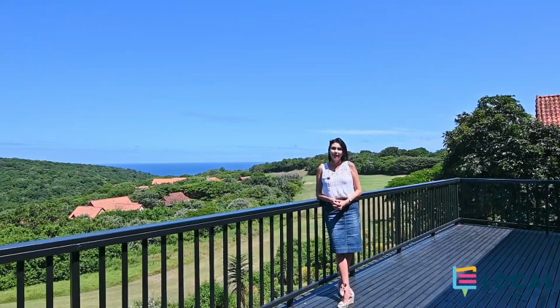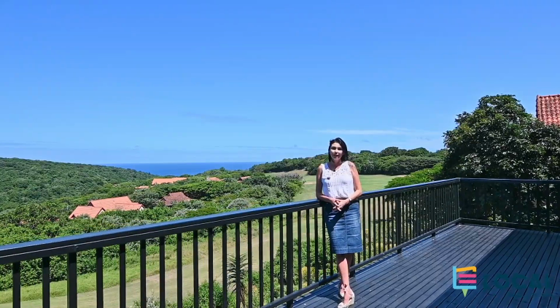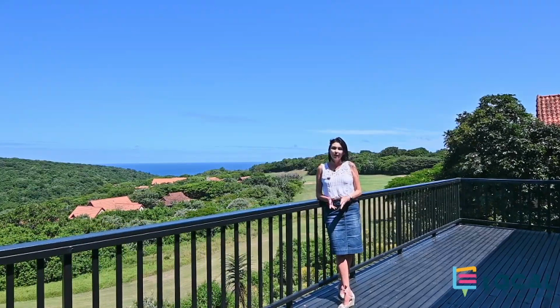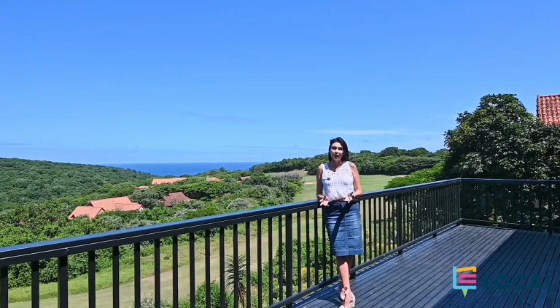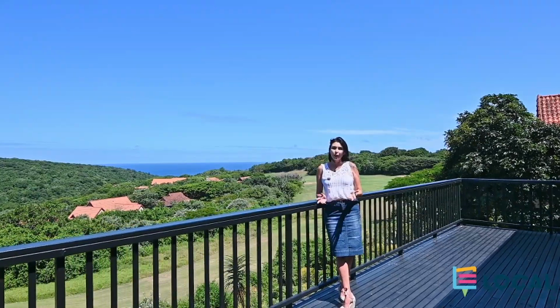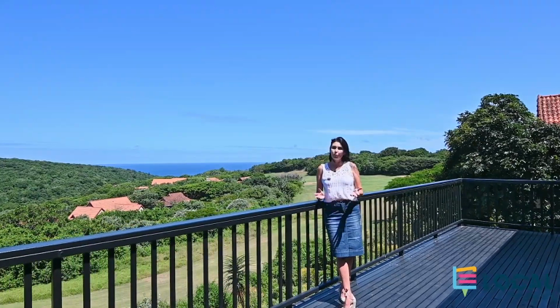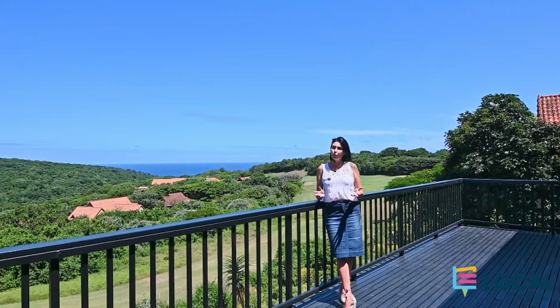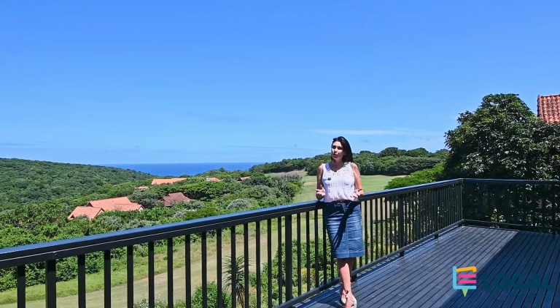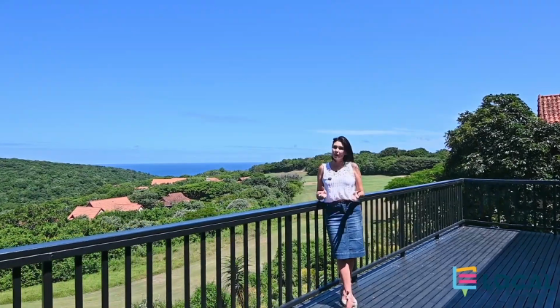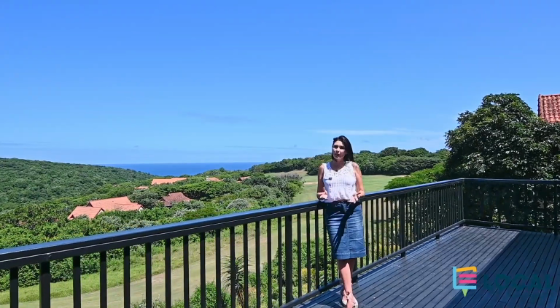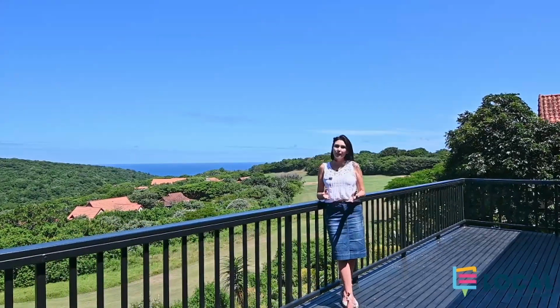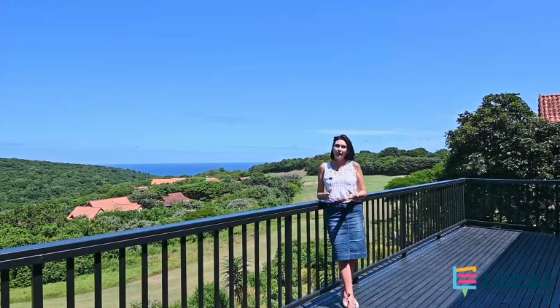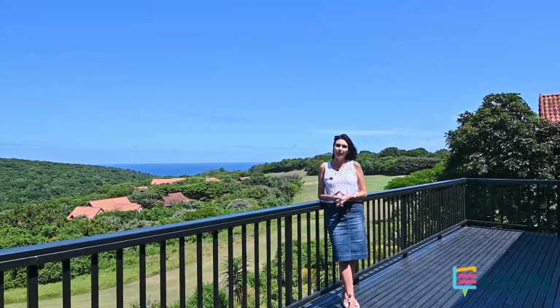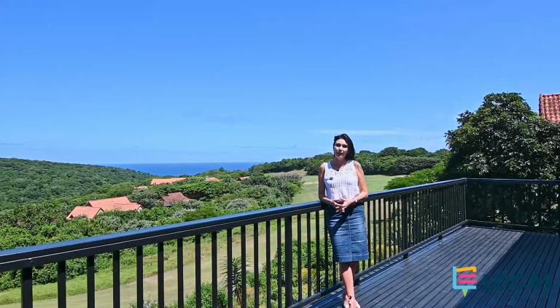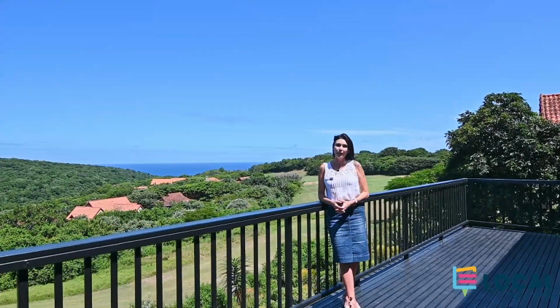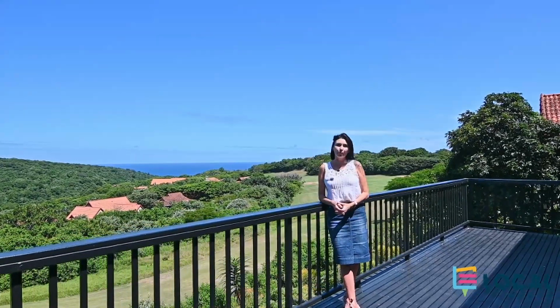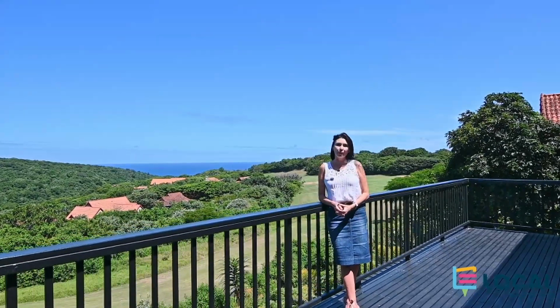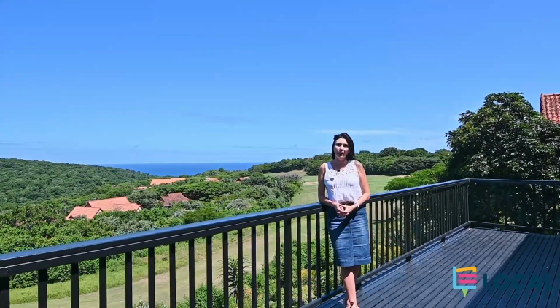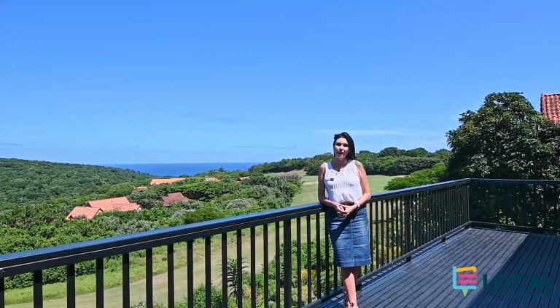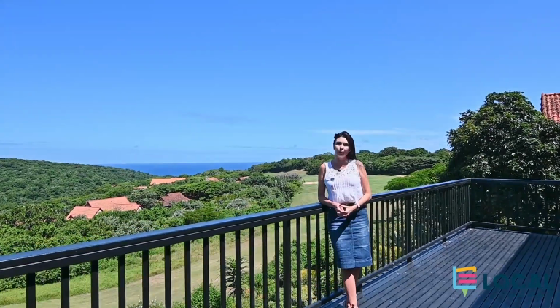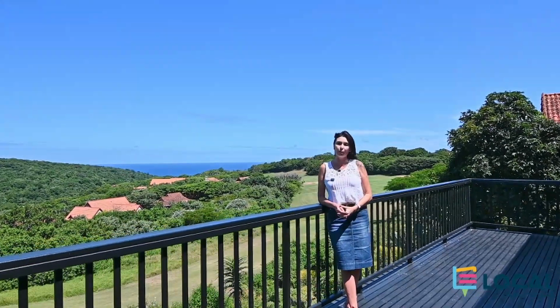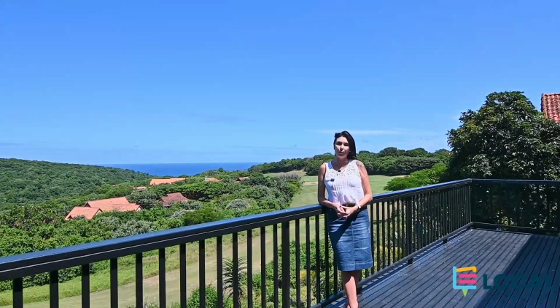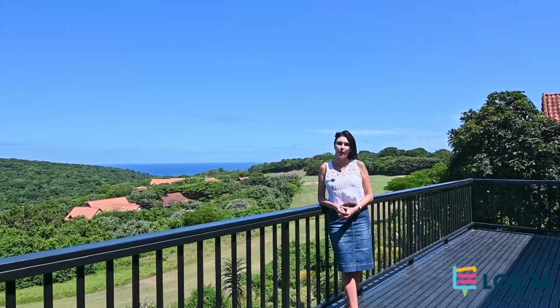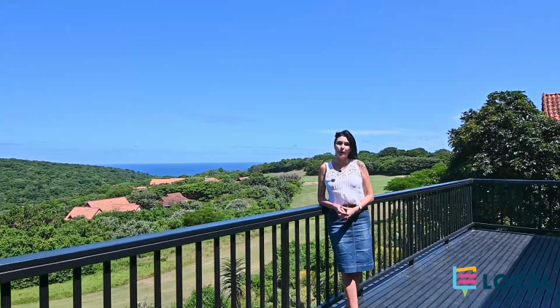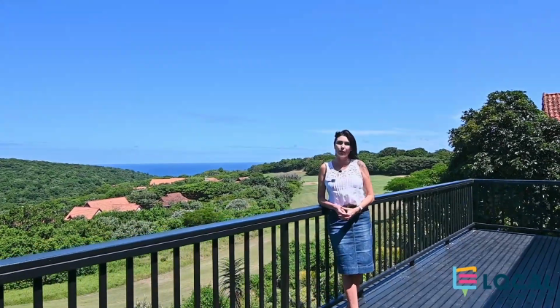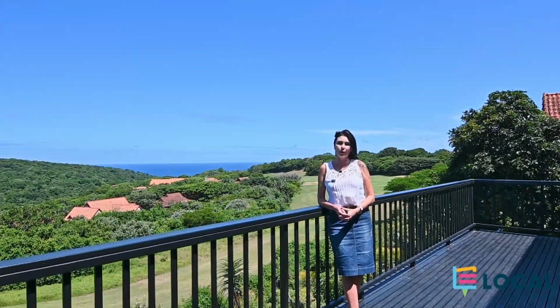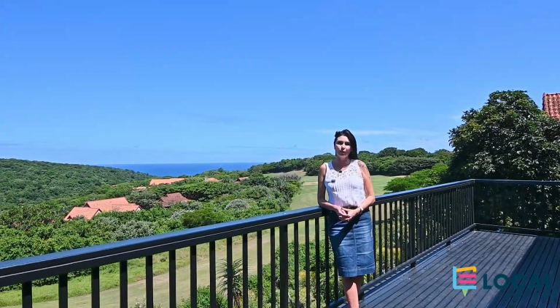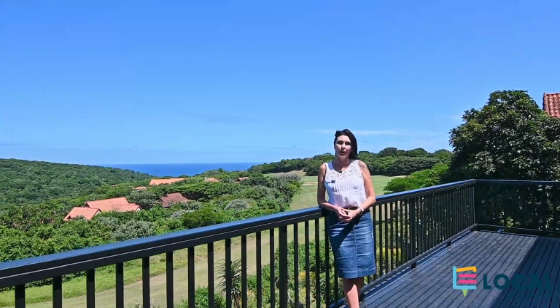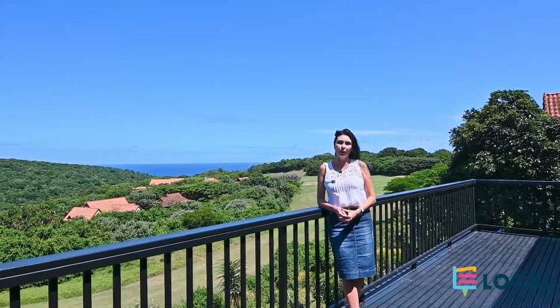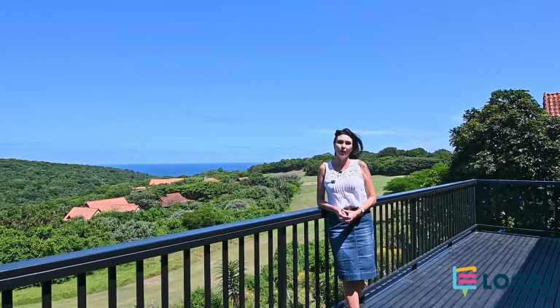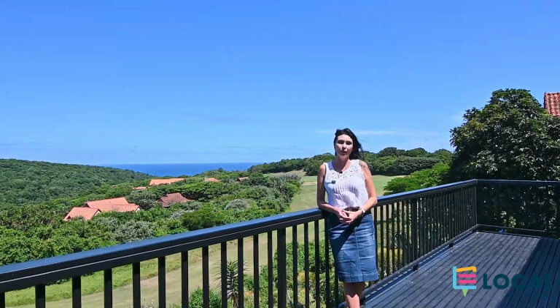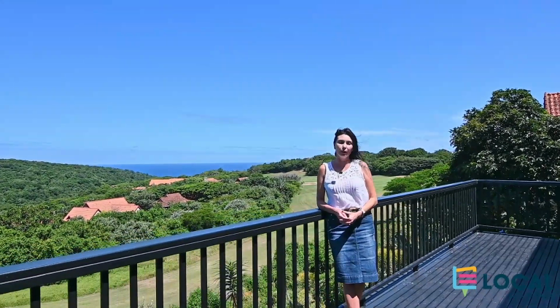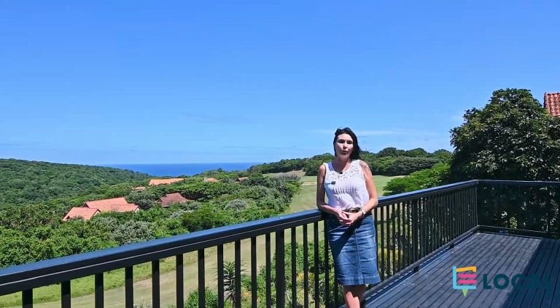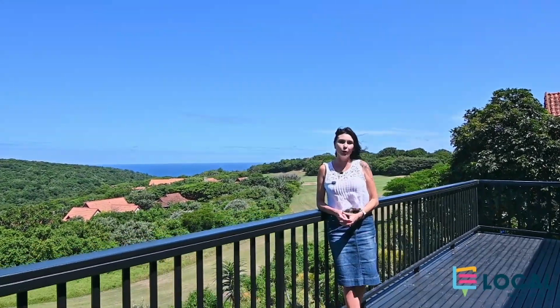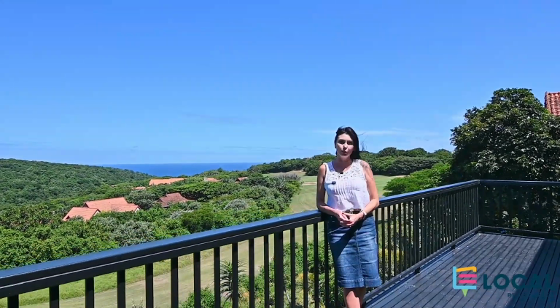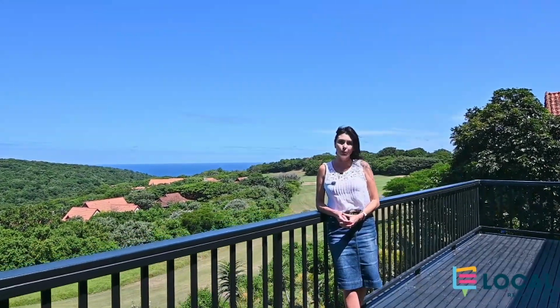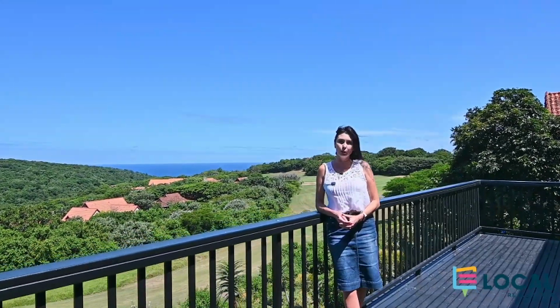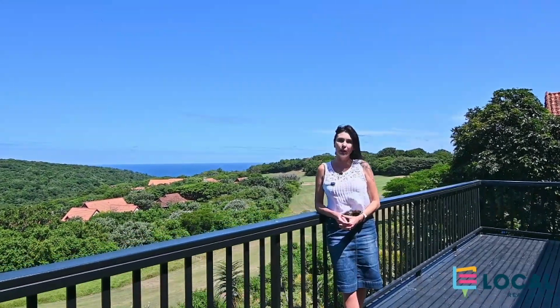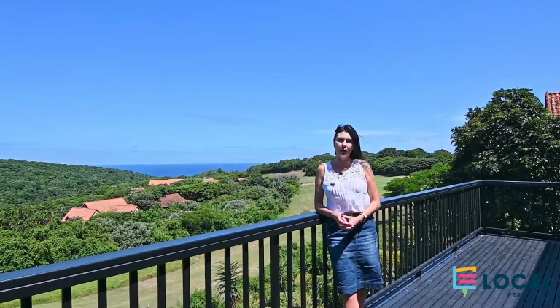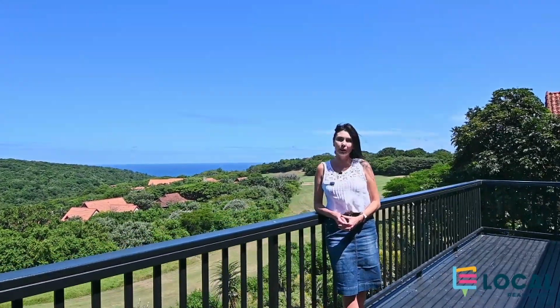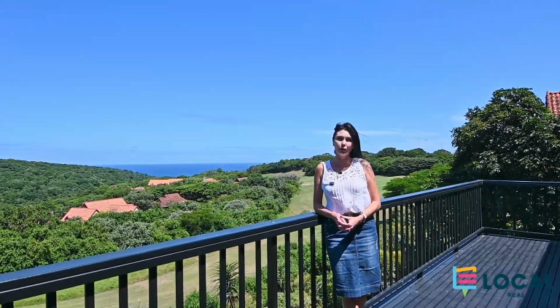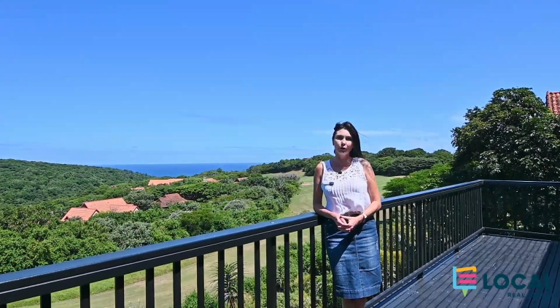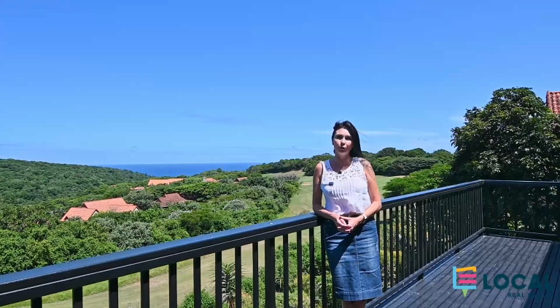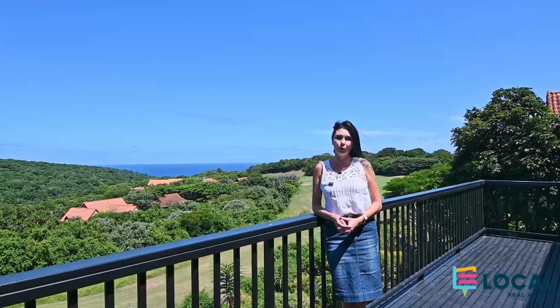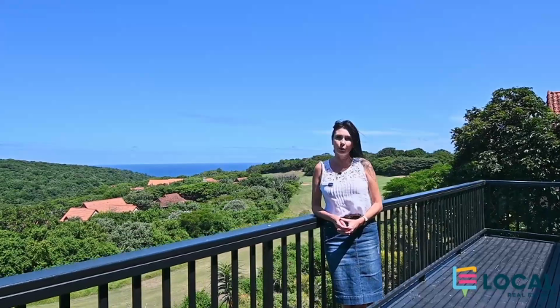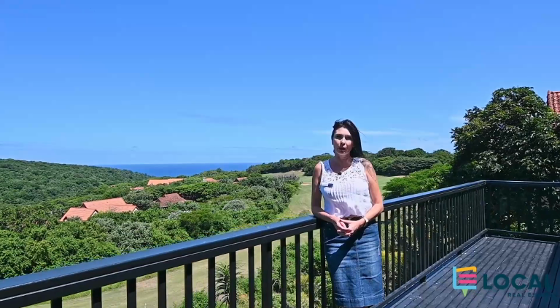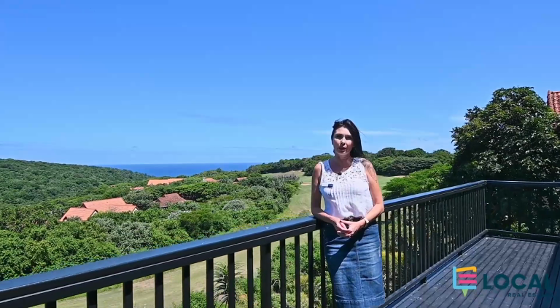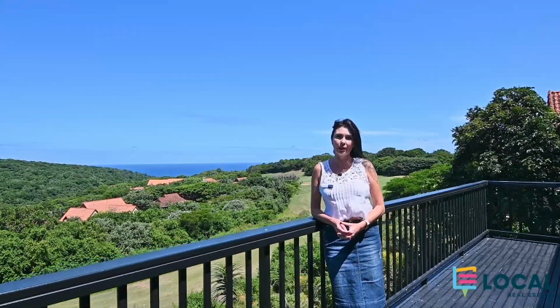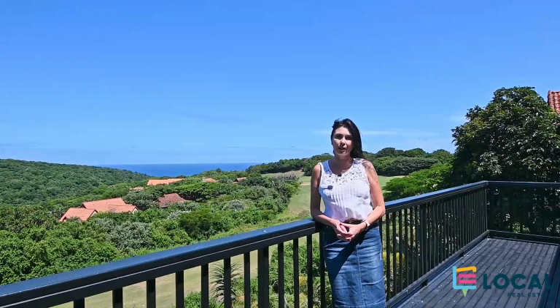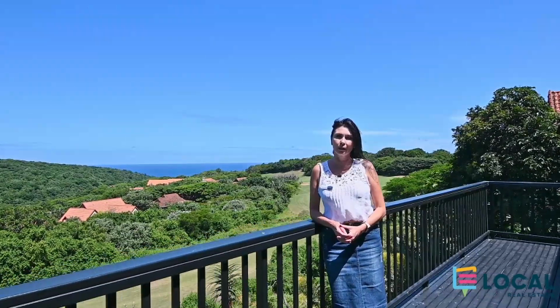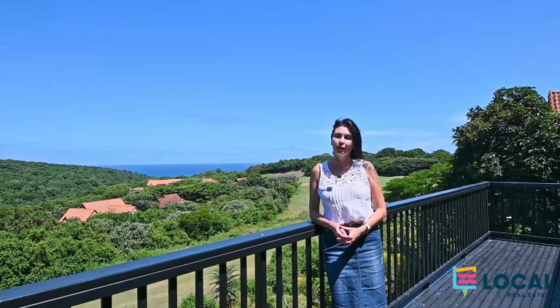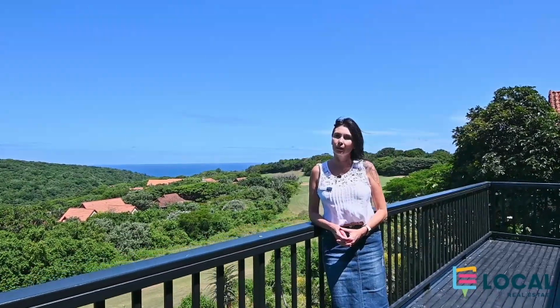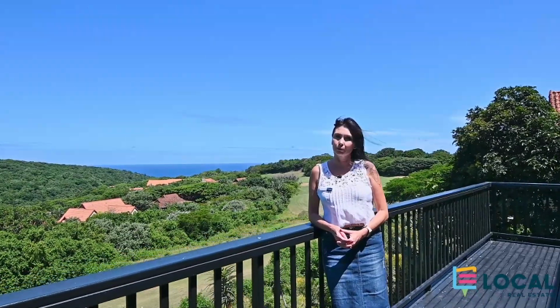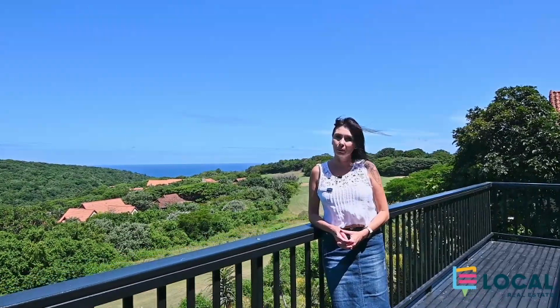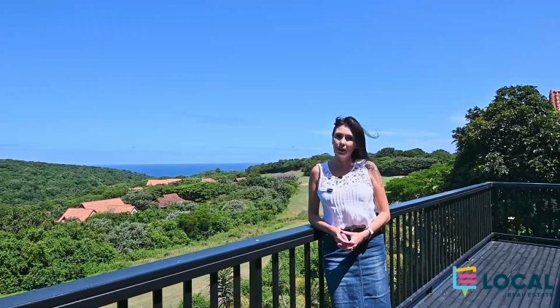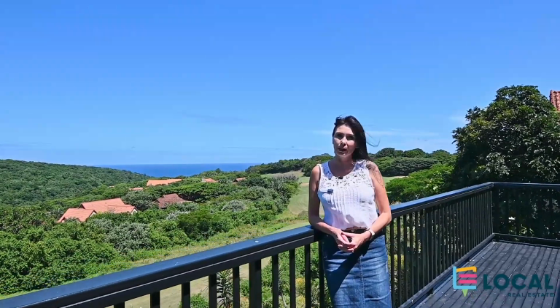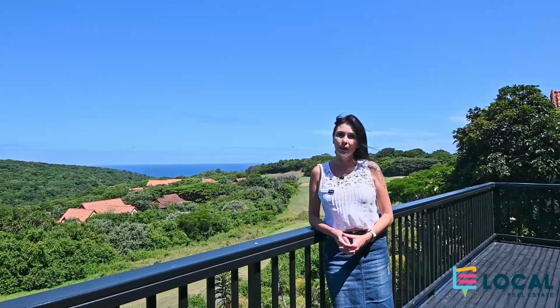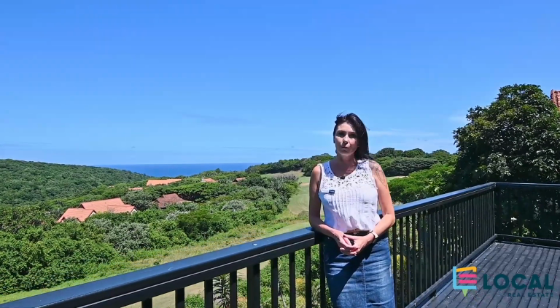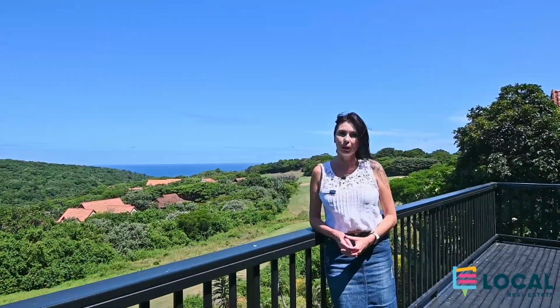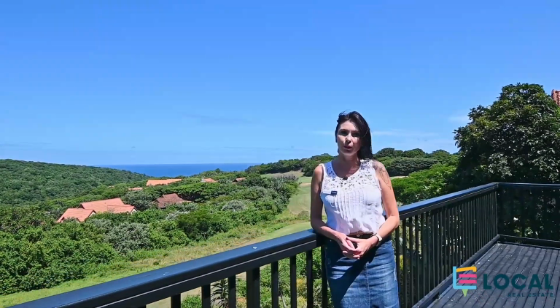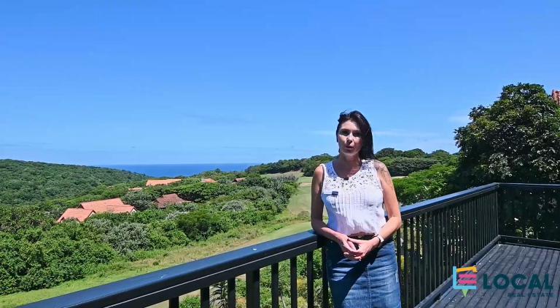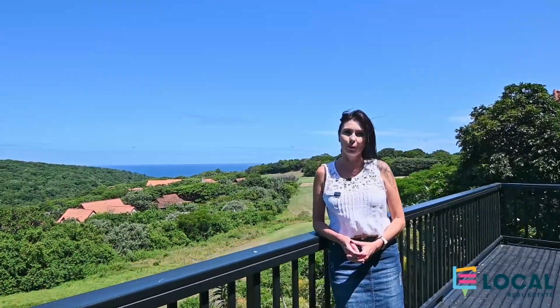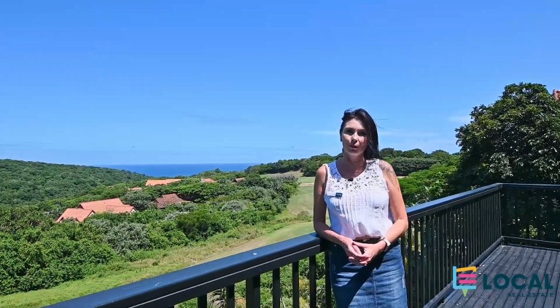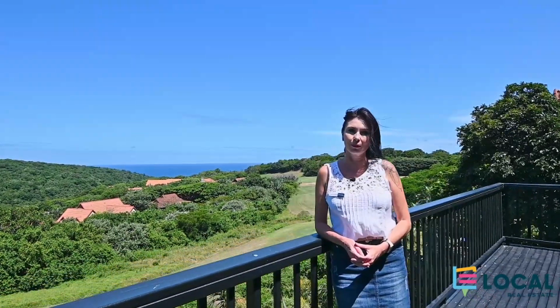Thank you for visiting this amazing property with me. If you would like to view this, please give me a call.